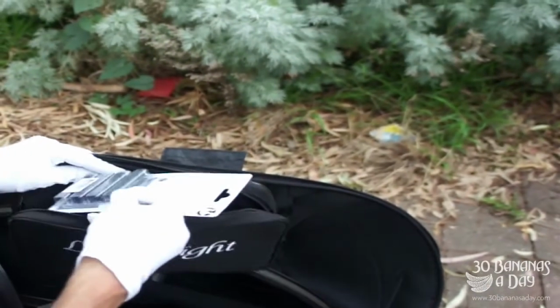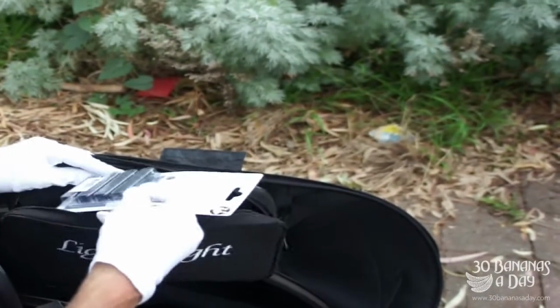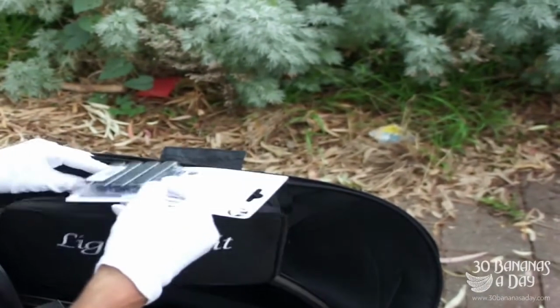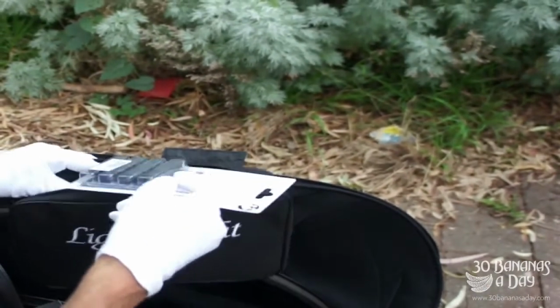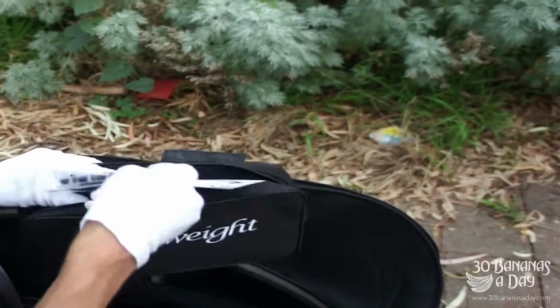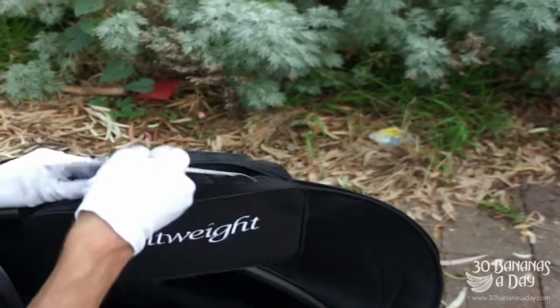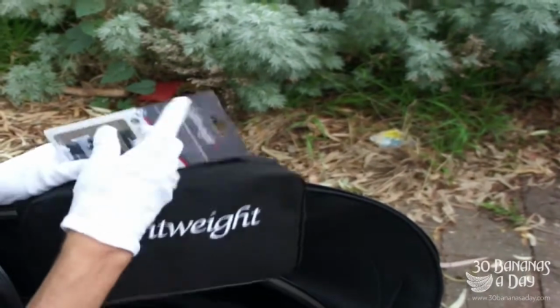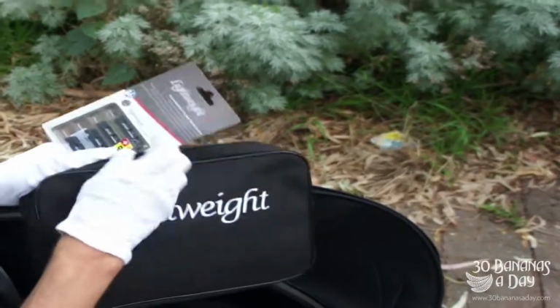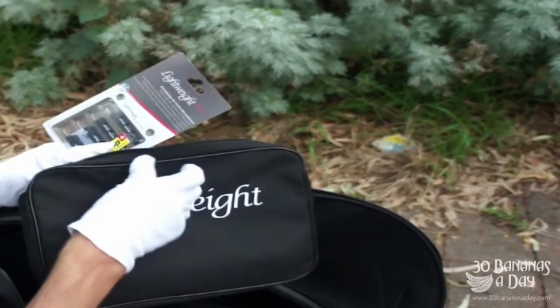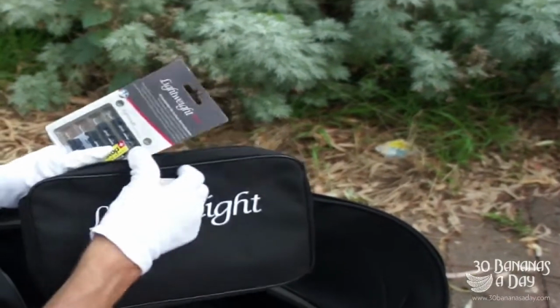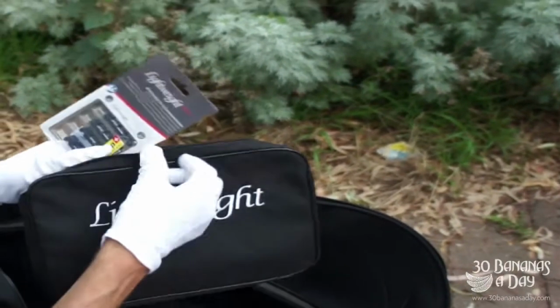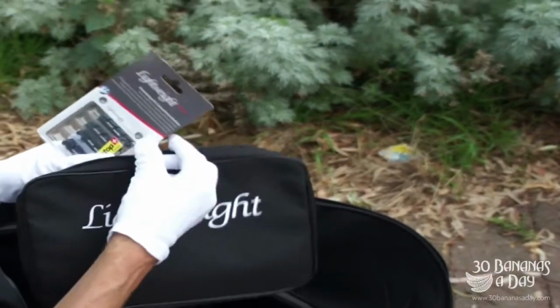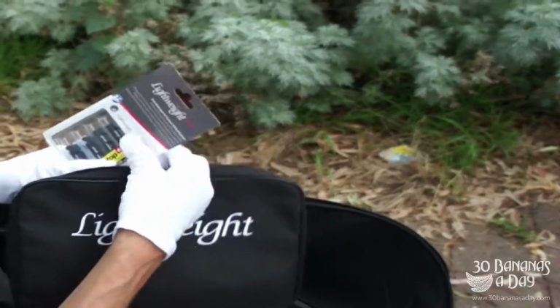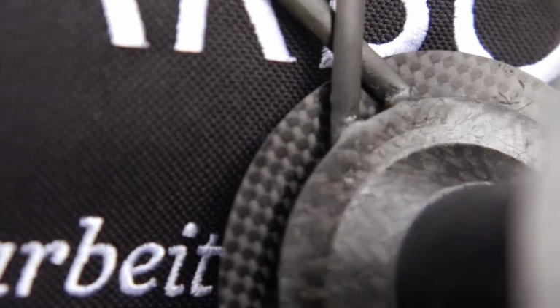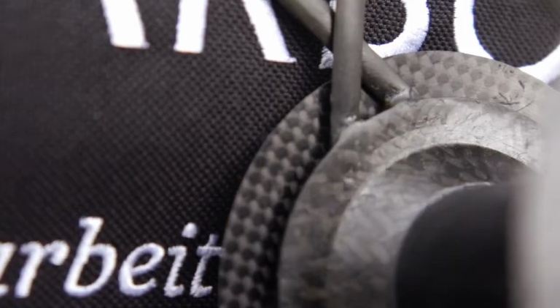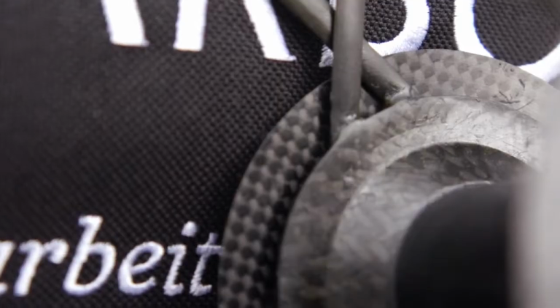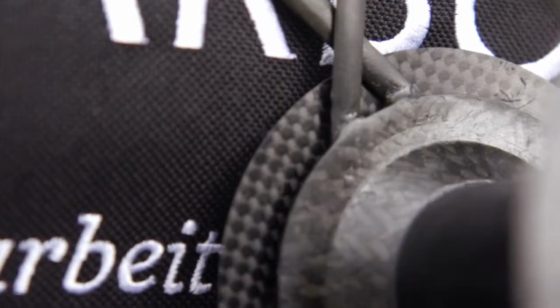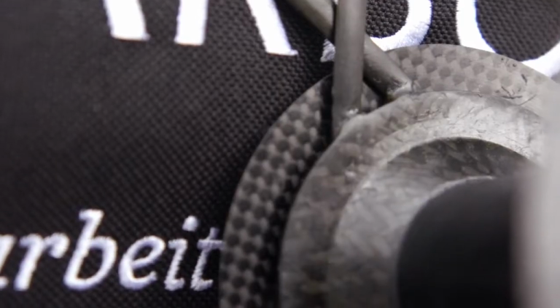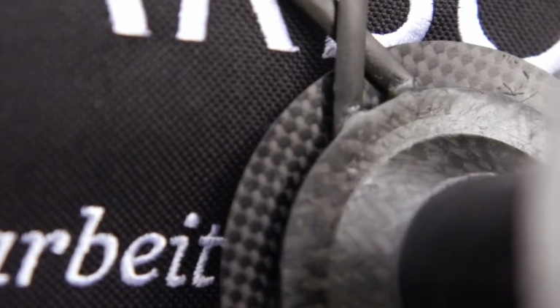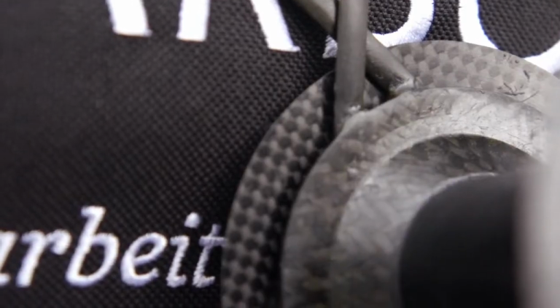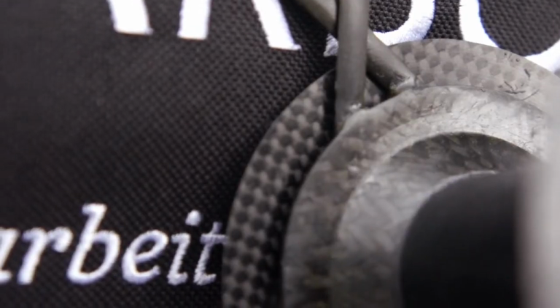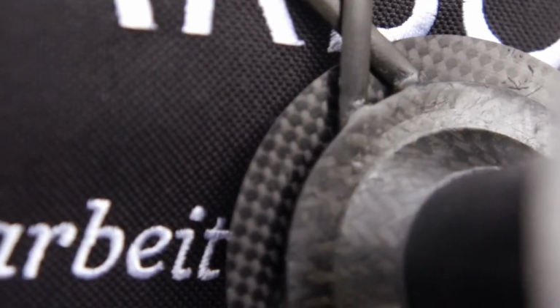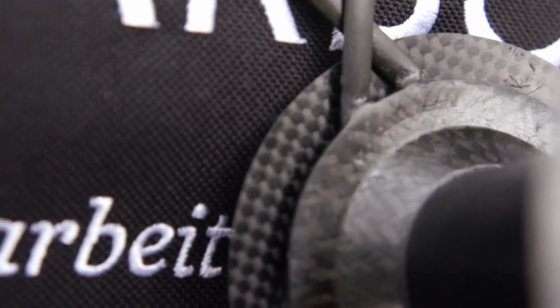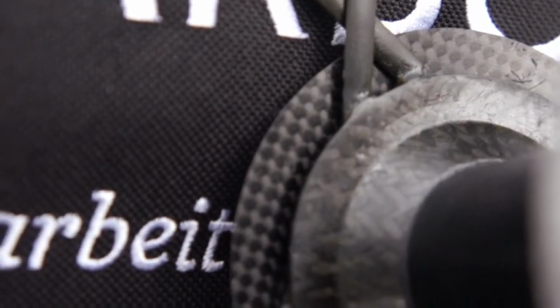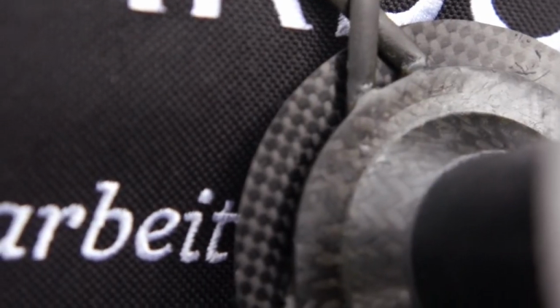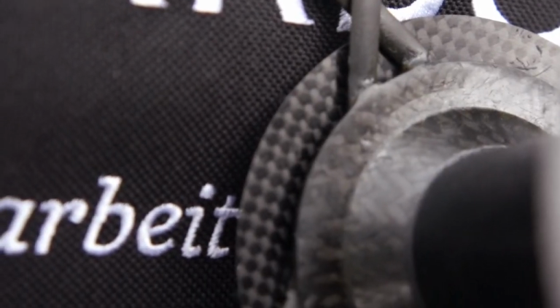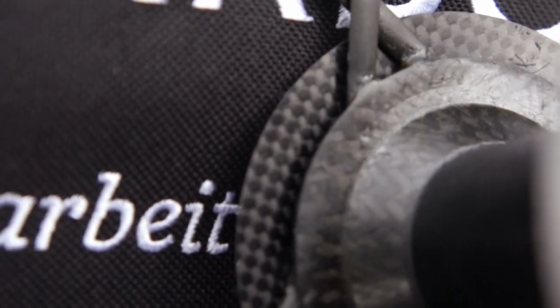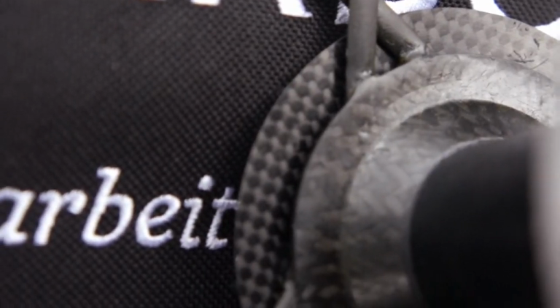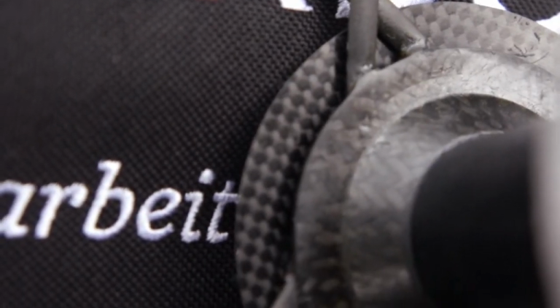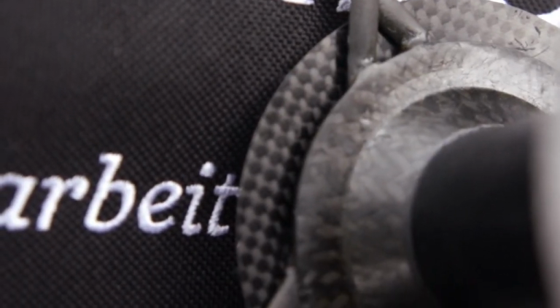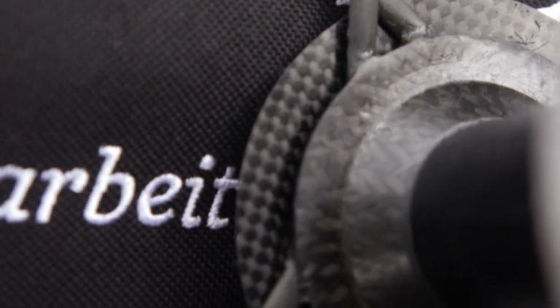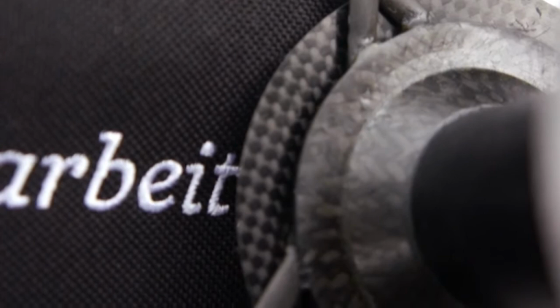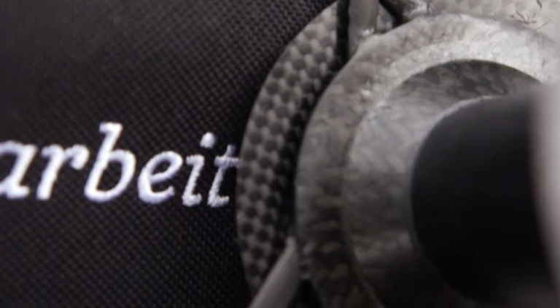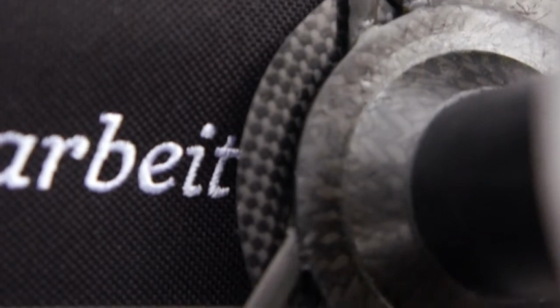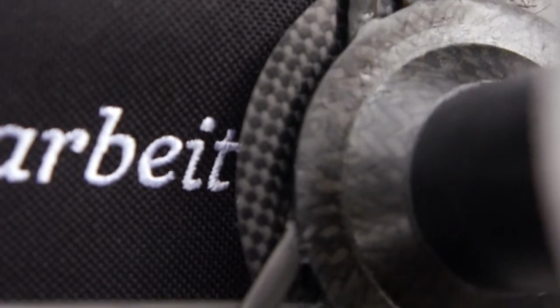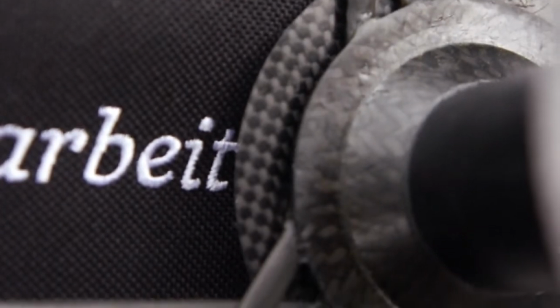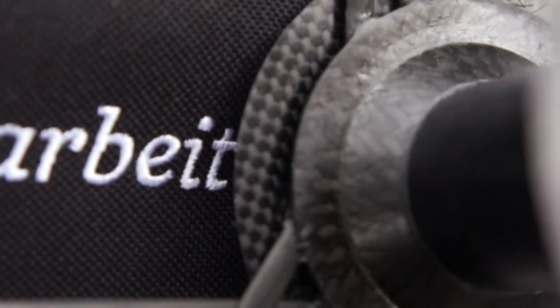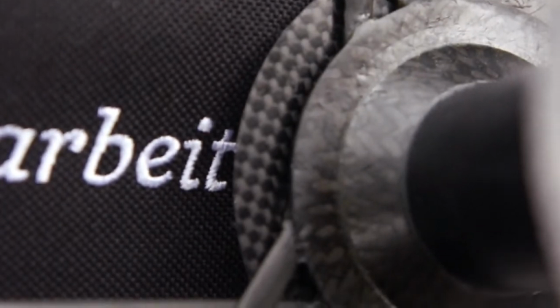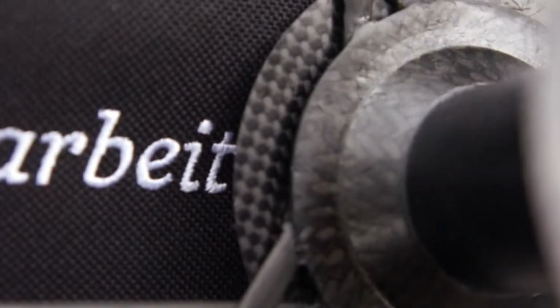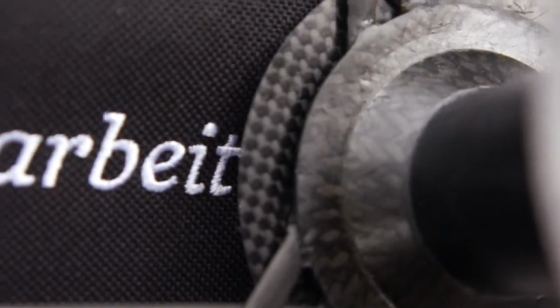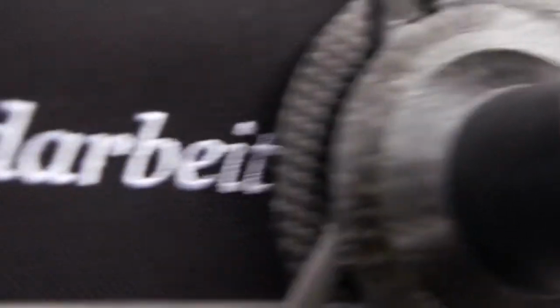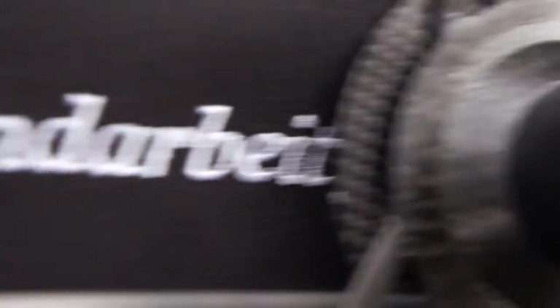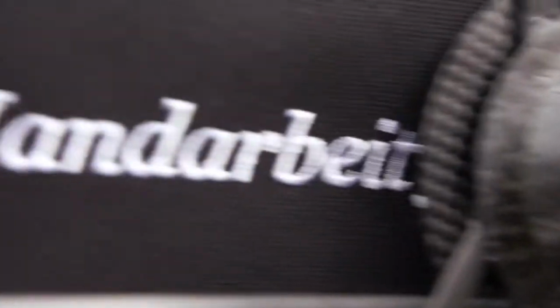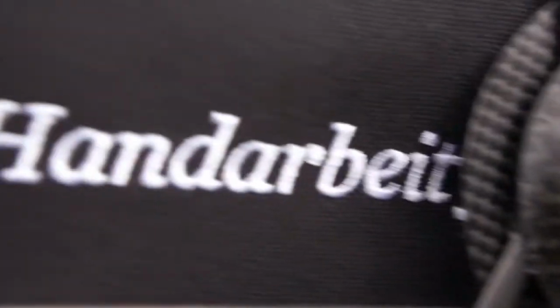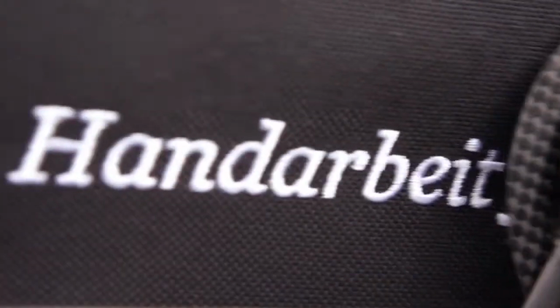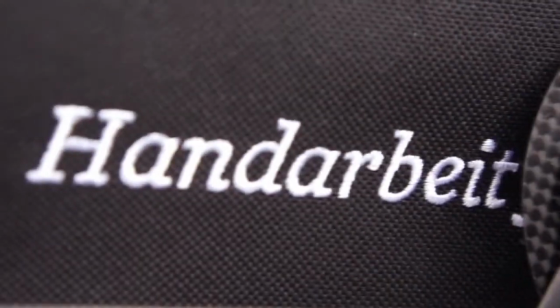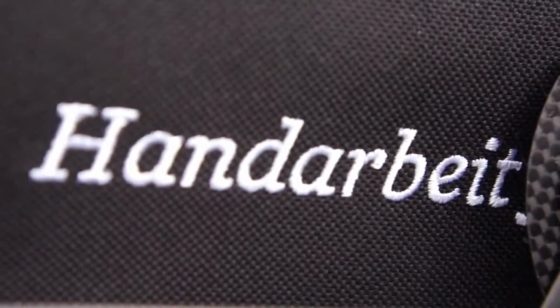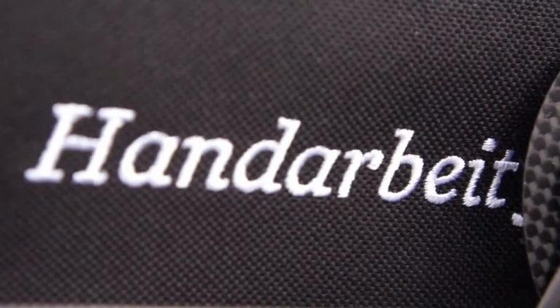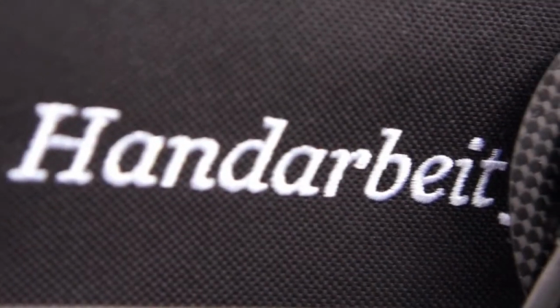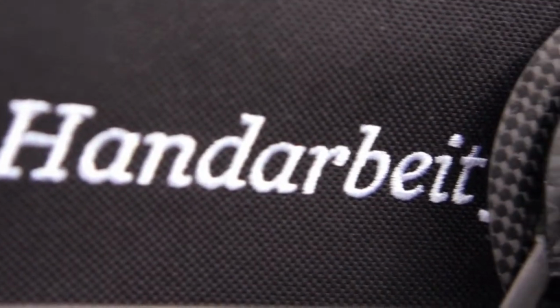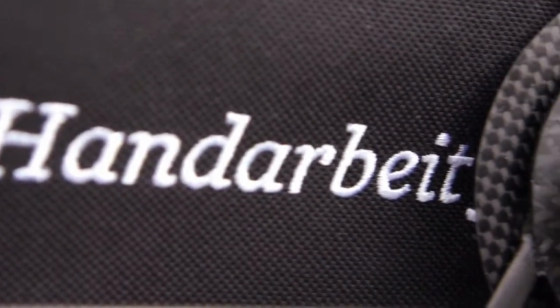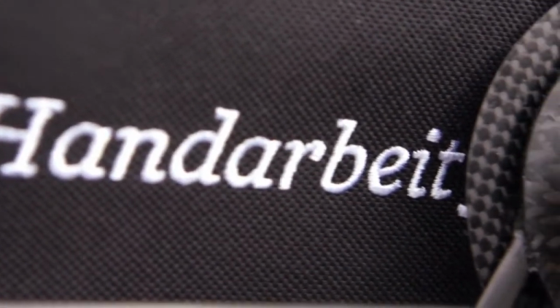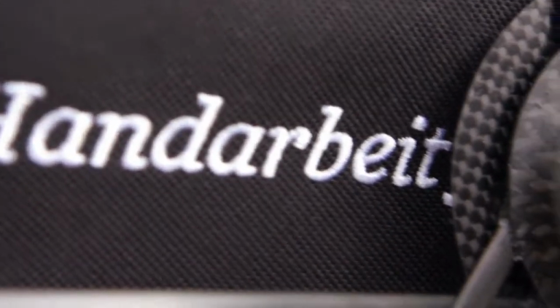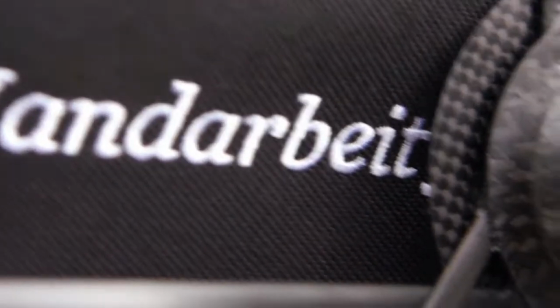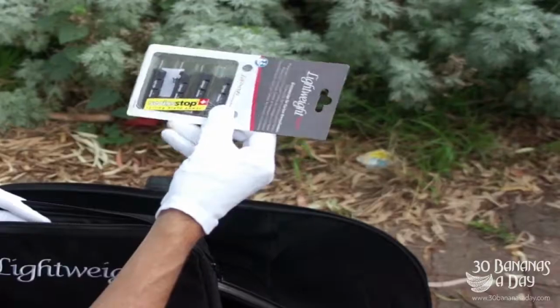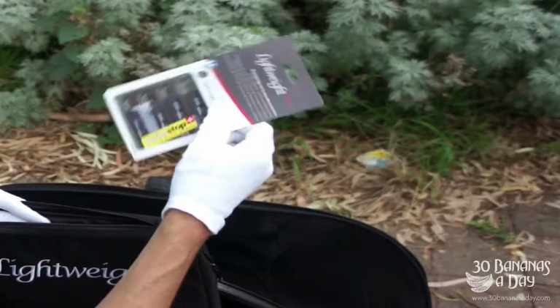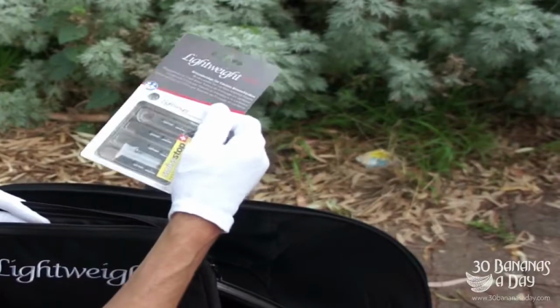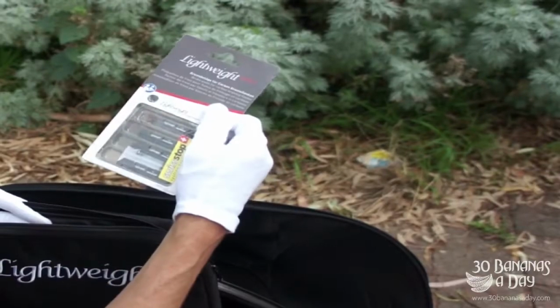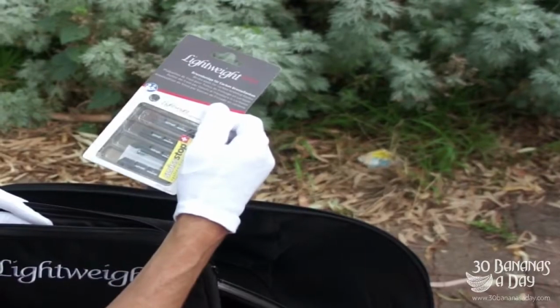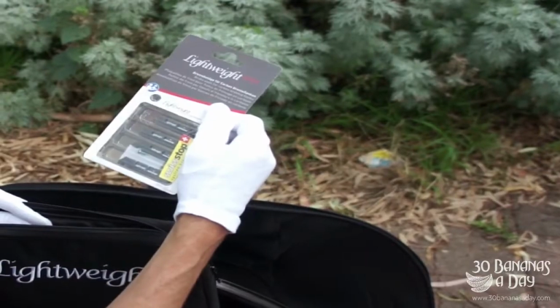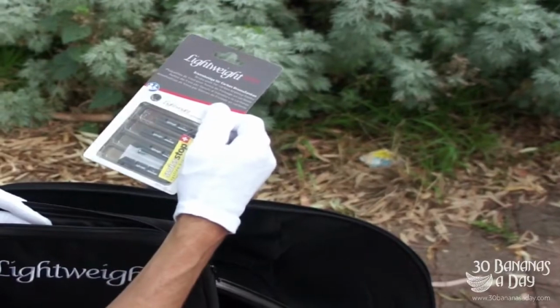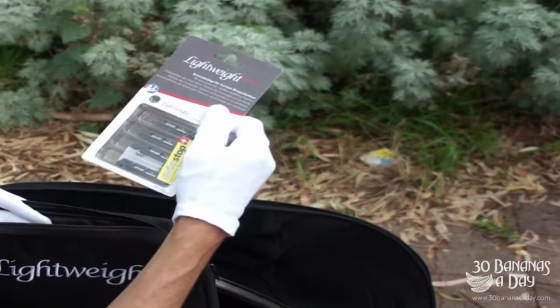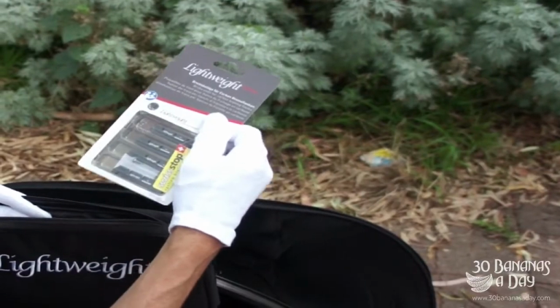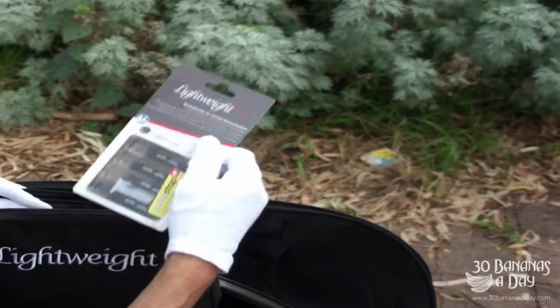I've got some brake pads, because you need special brake pads — otherwise you can destroy your rim if you use a standard one. These are carbon Swiss Stop brake pads.